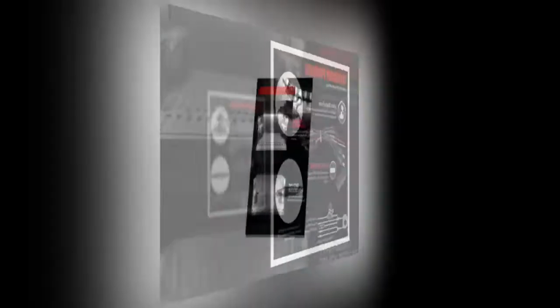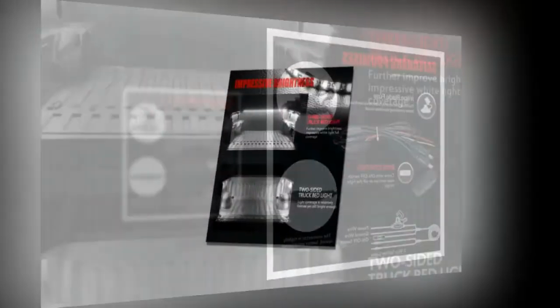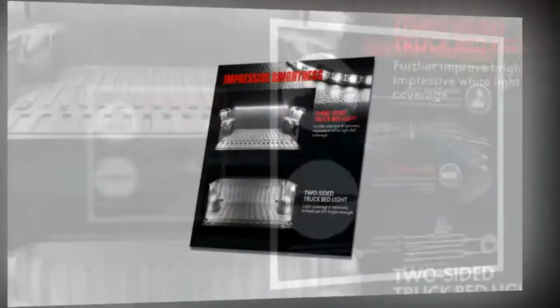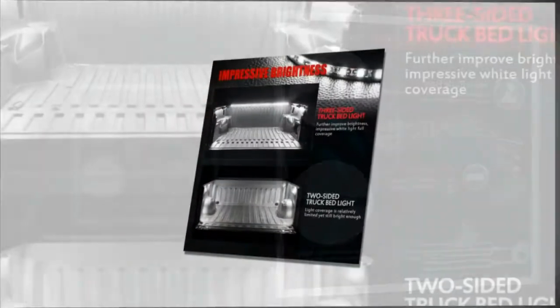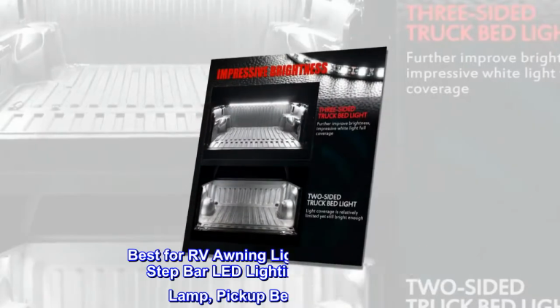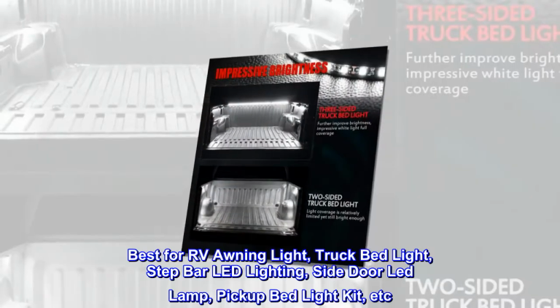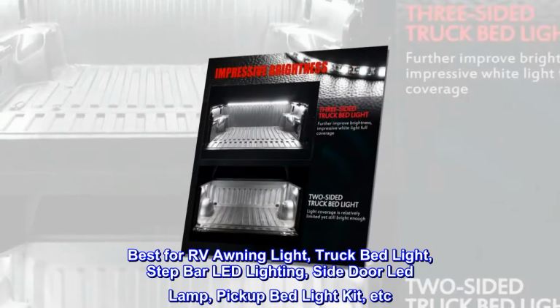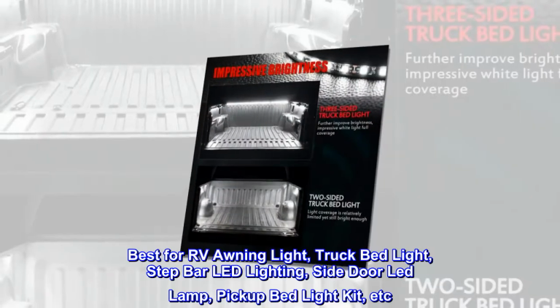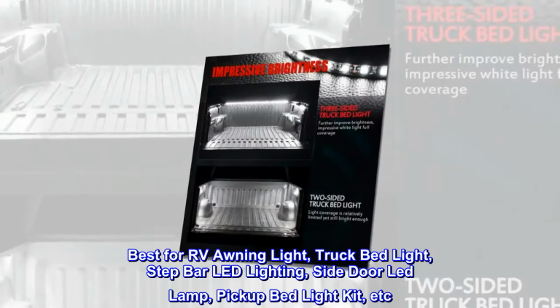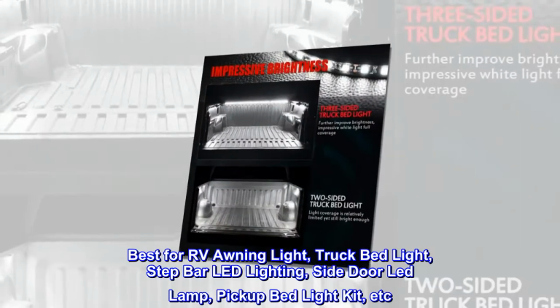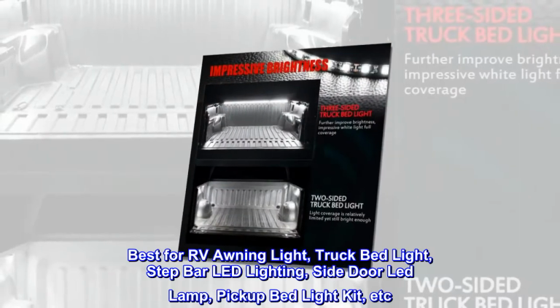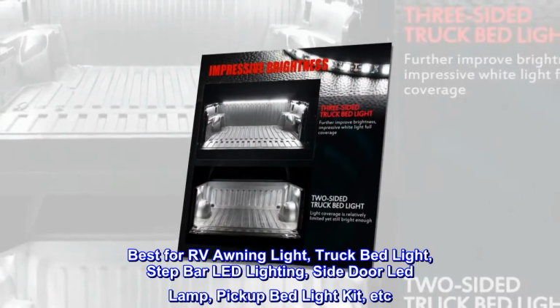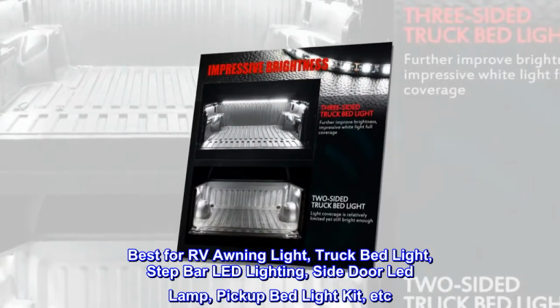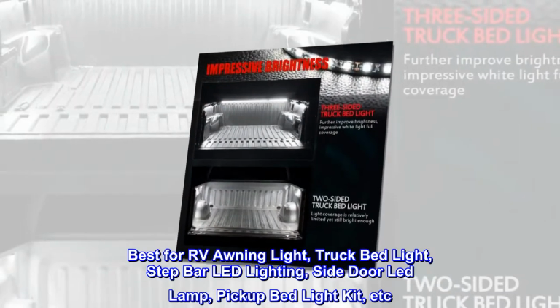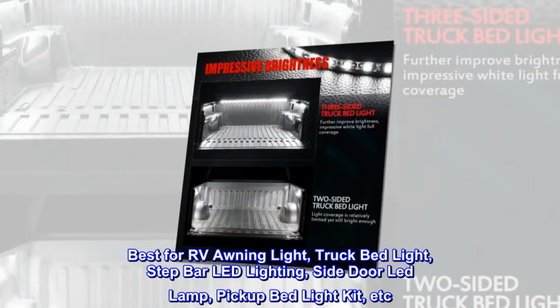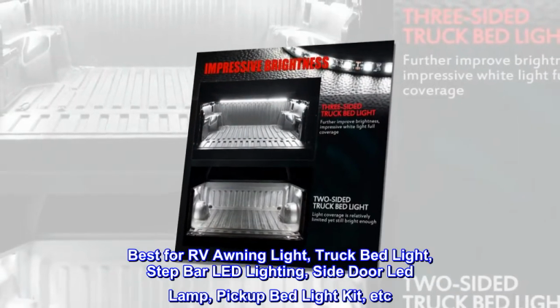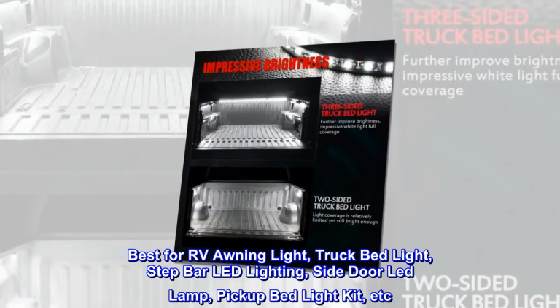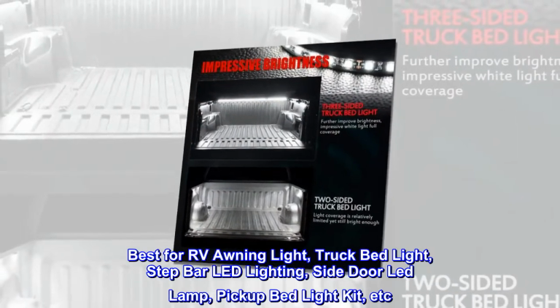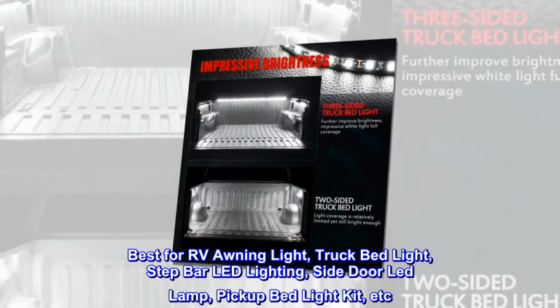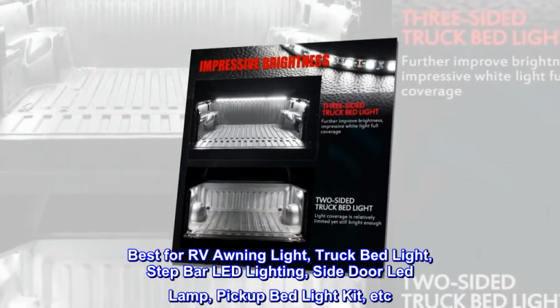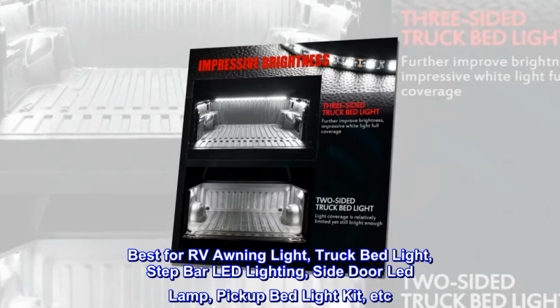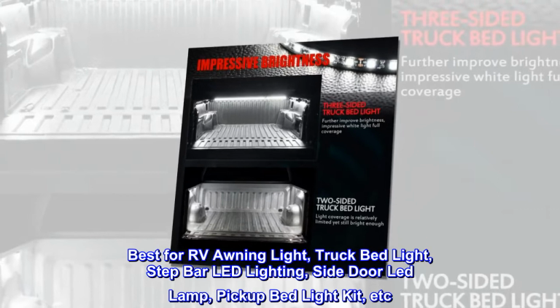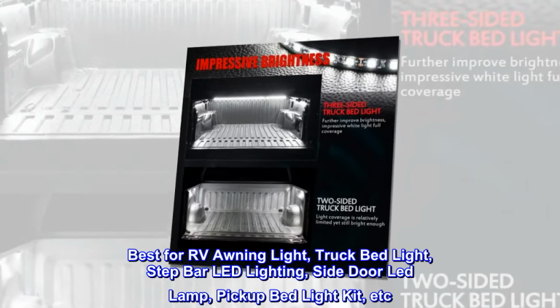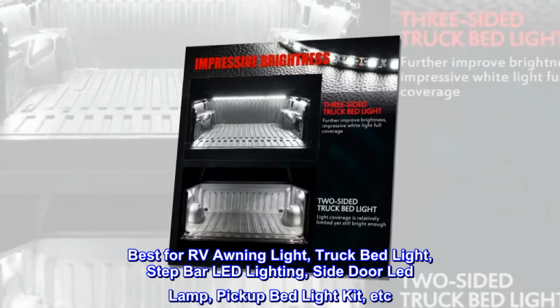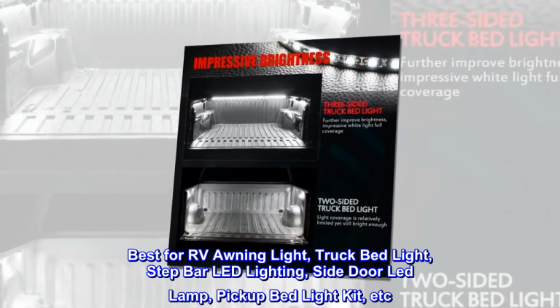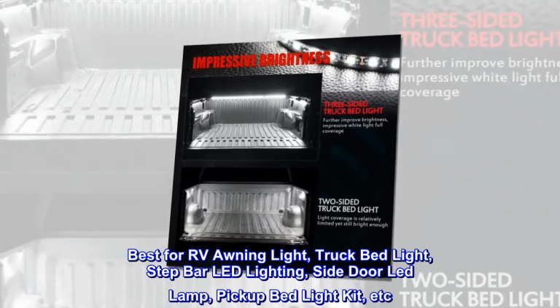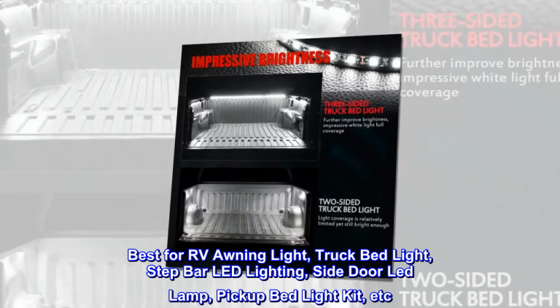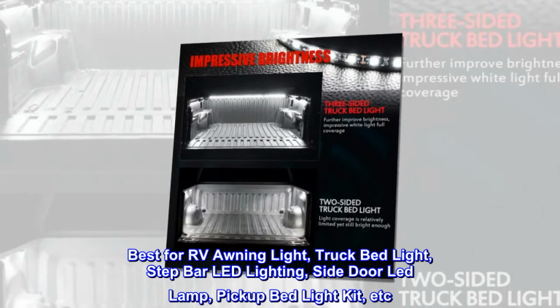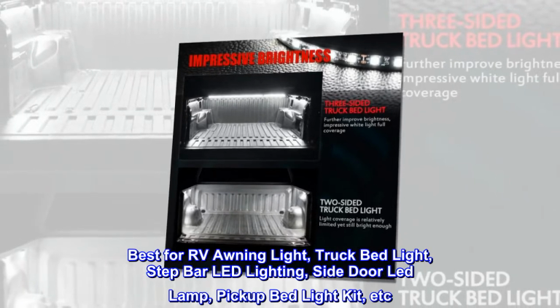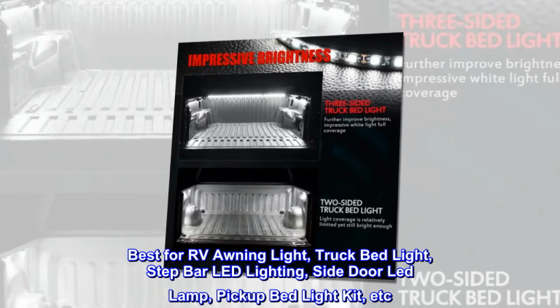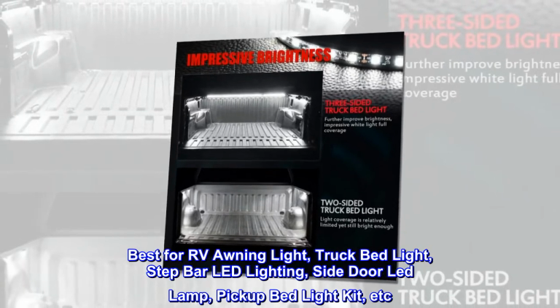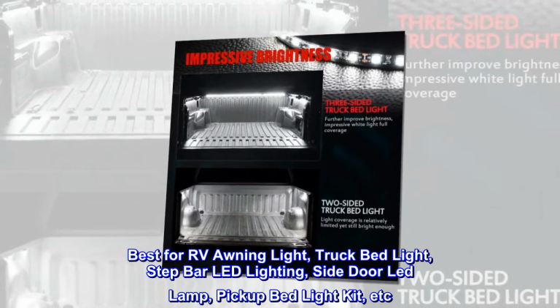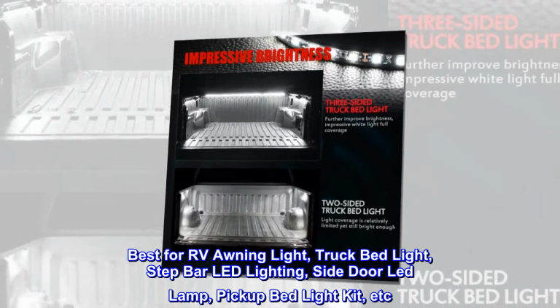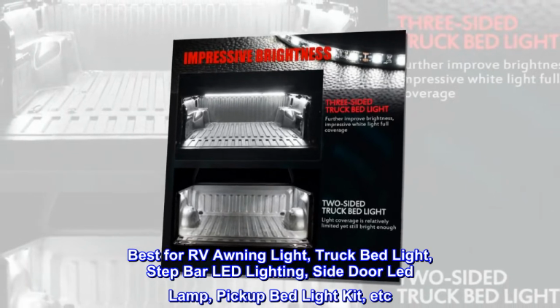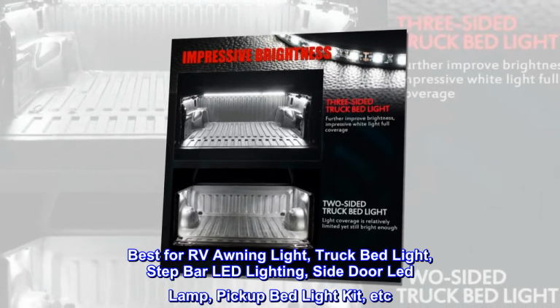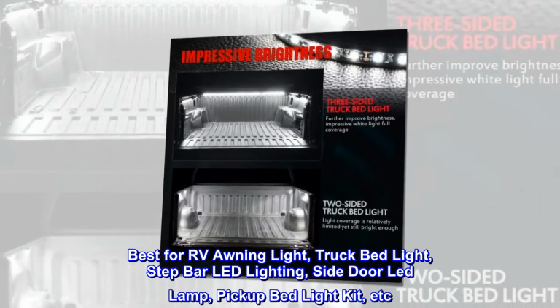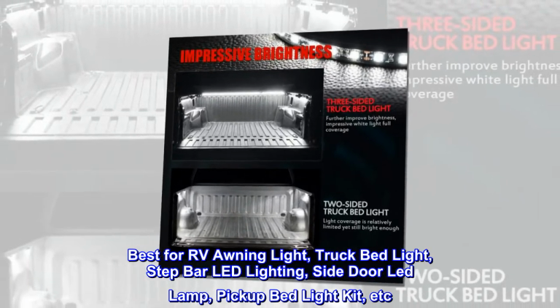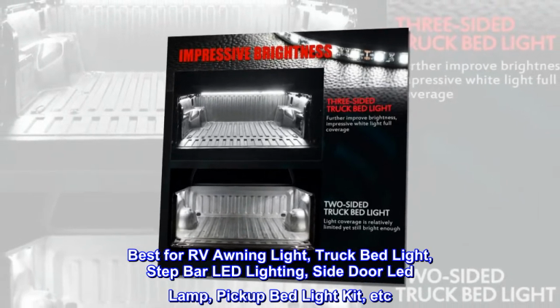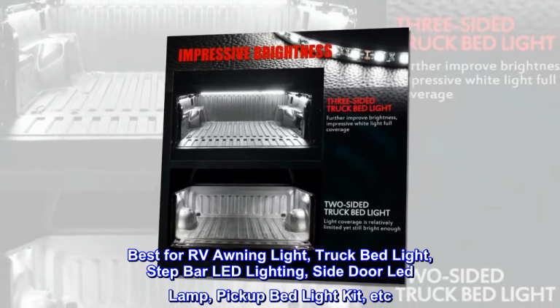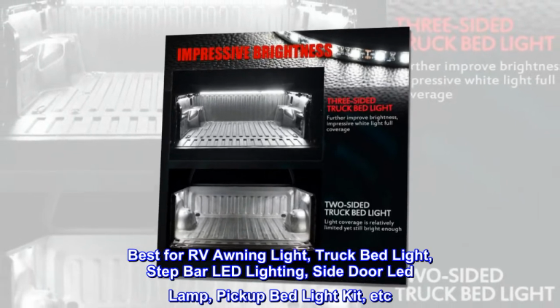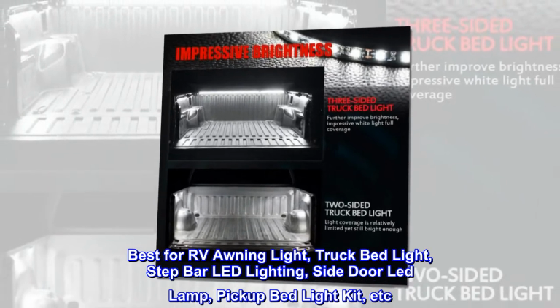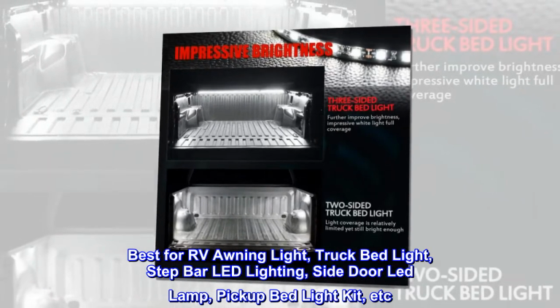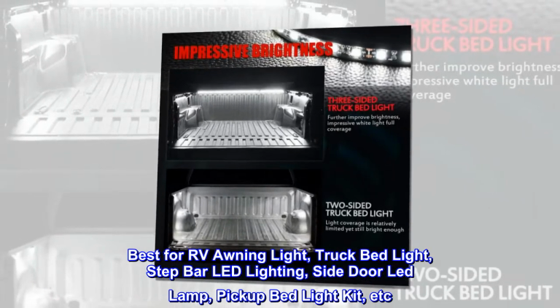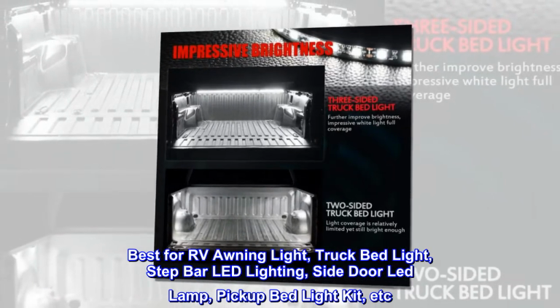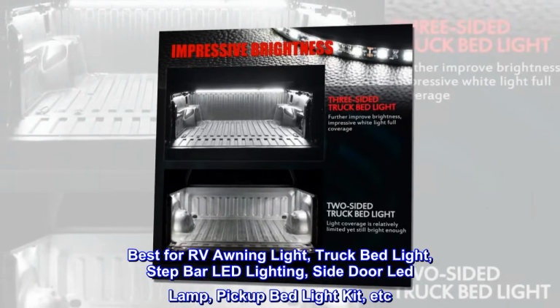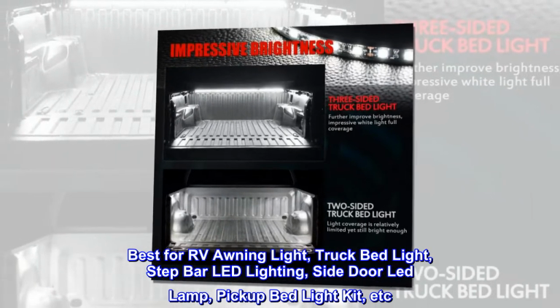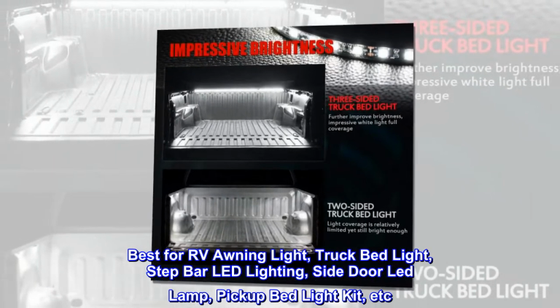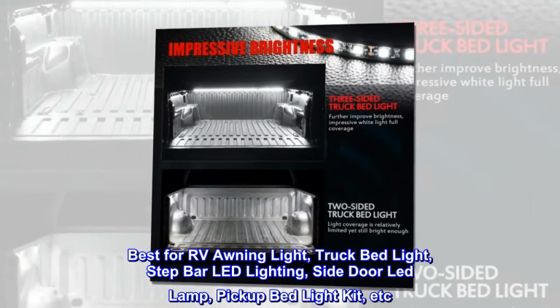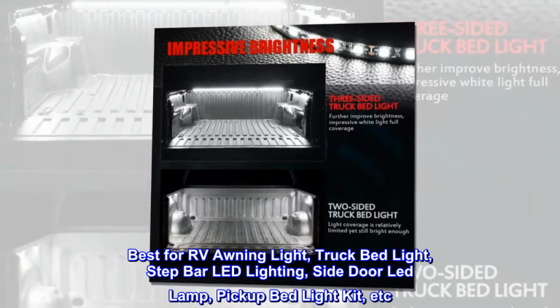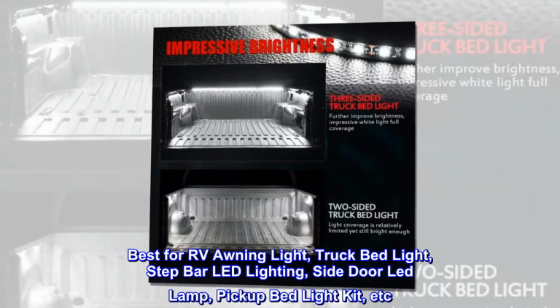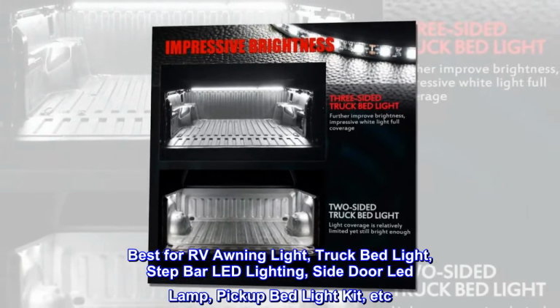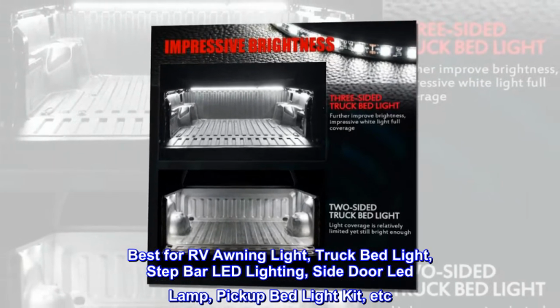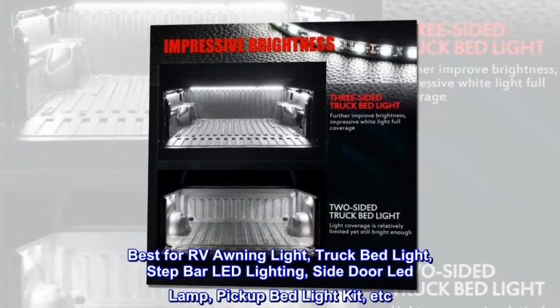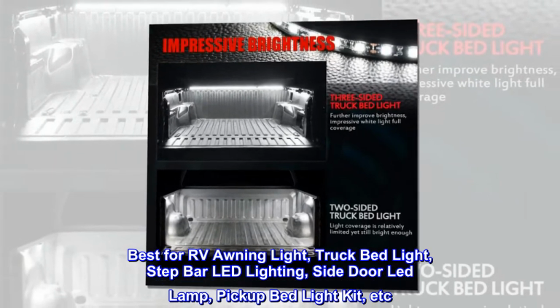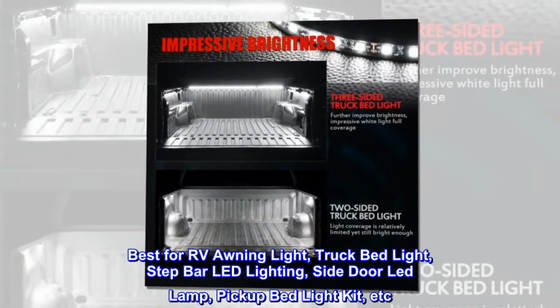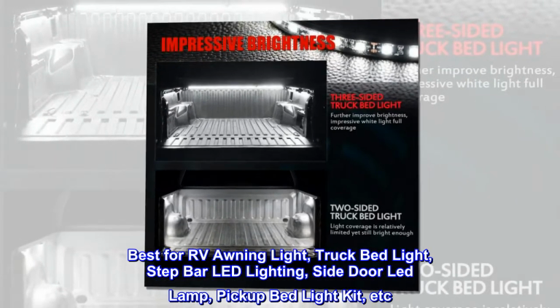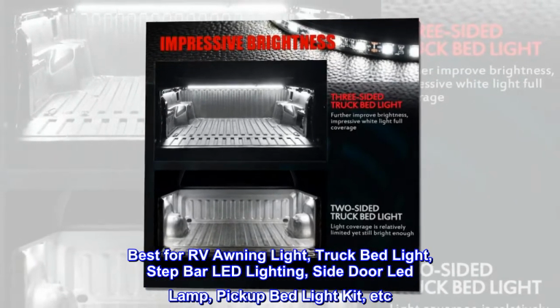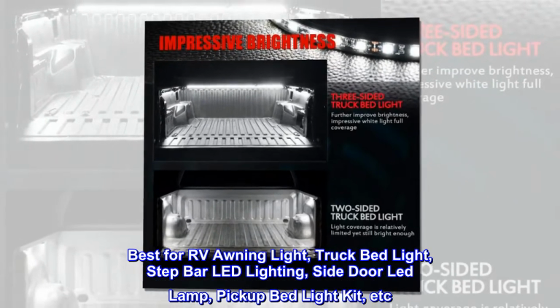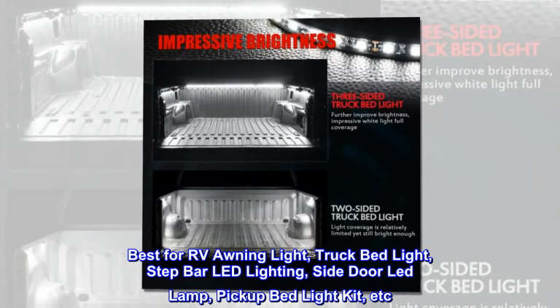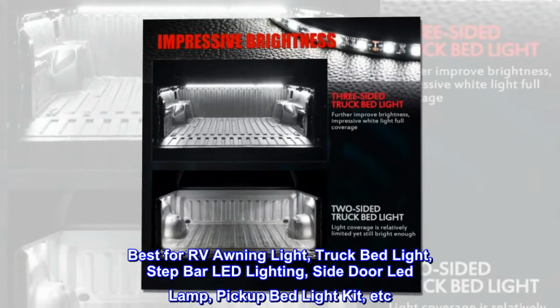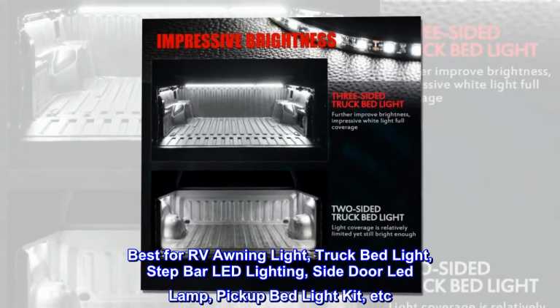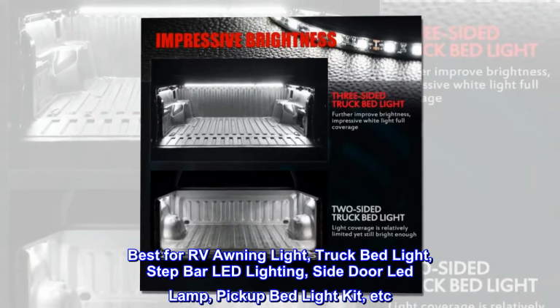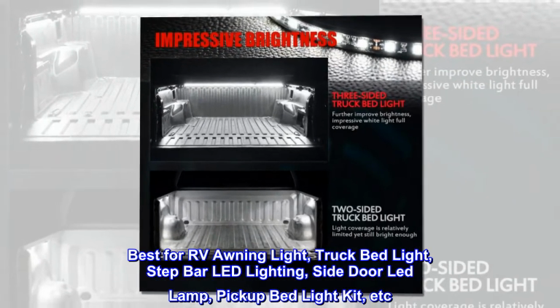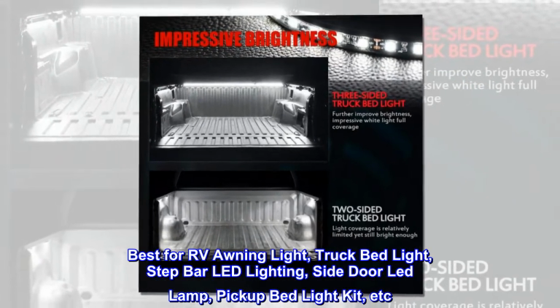Best for RV awning light, truck bed light, step bar LED lighting, side door LED lamp, pickup bed light kit, etc.